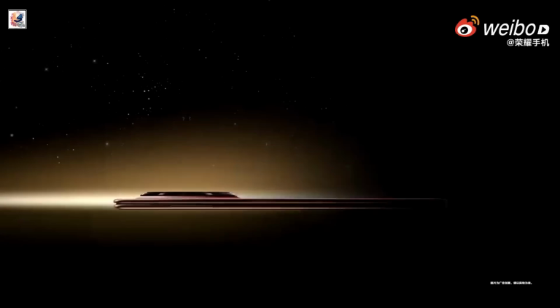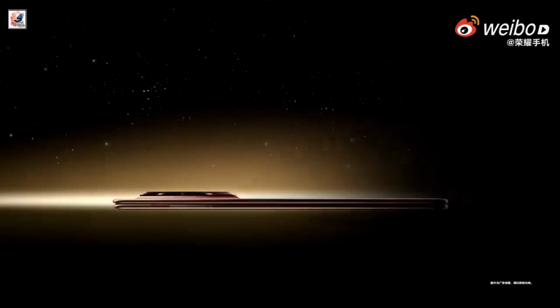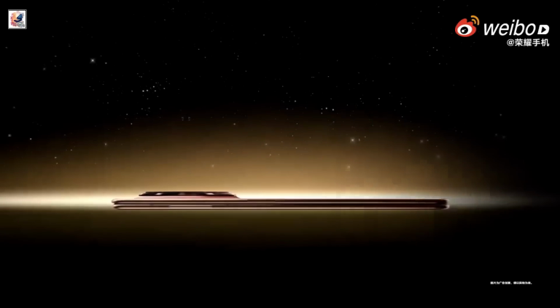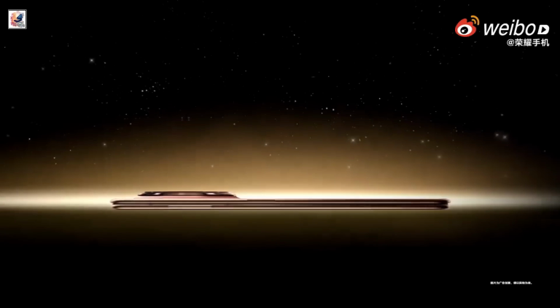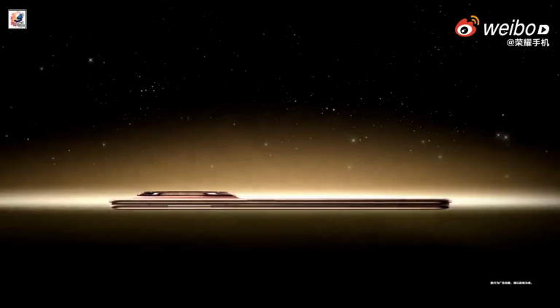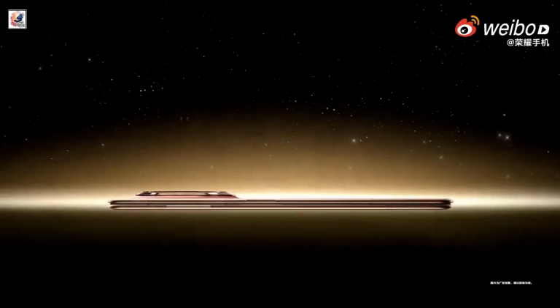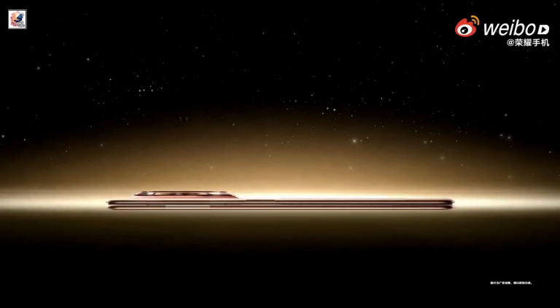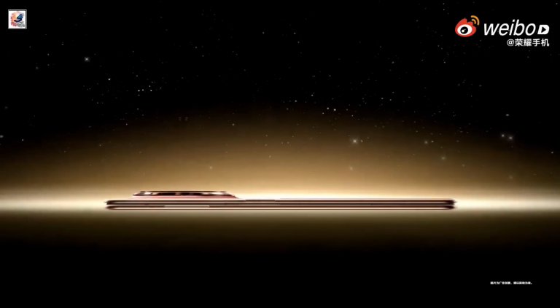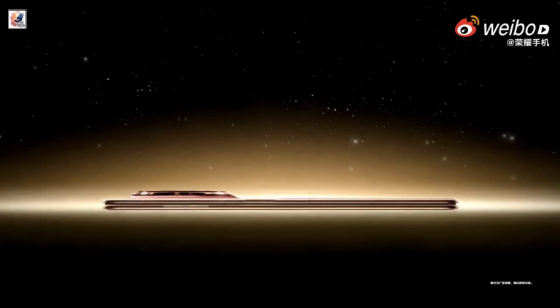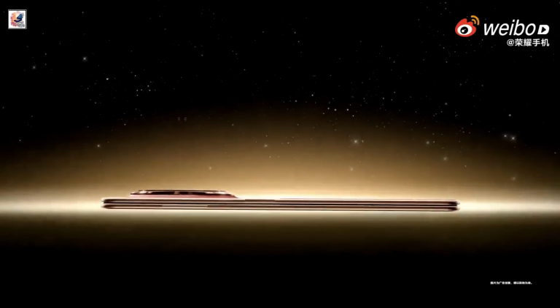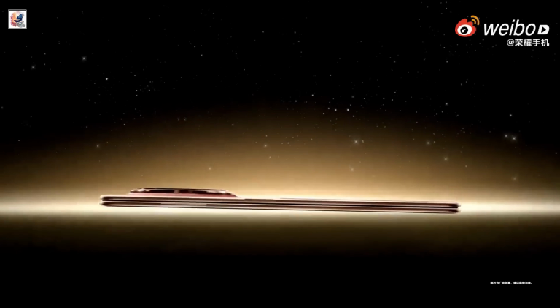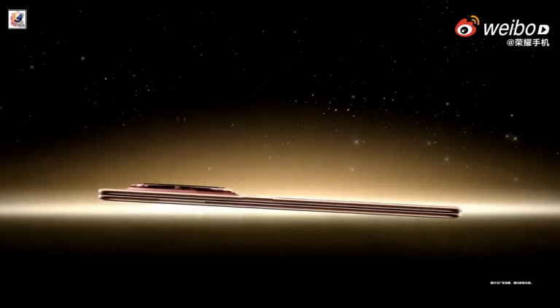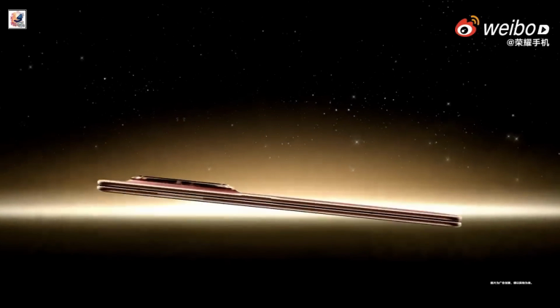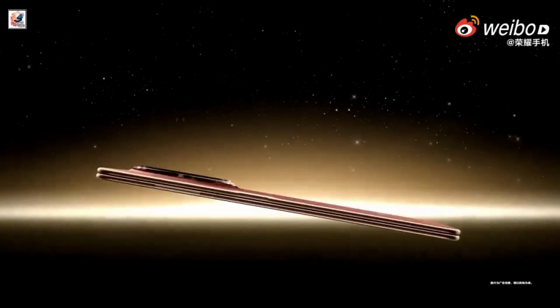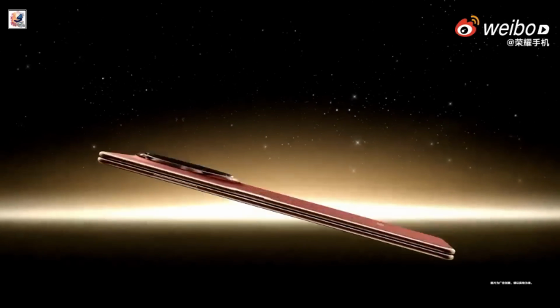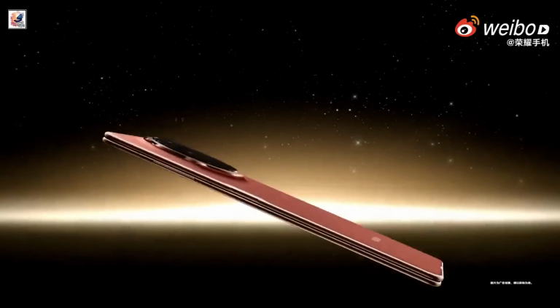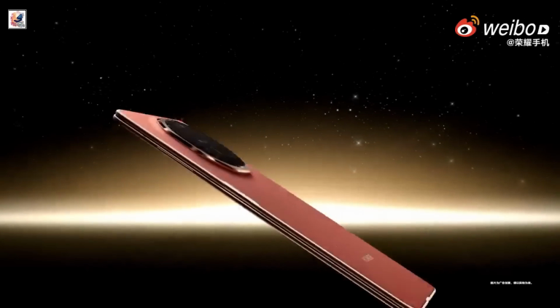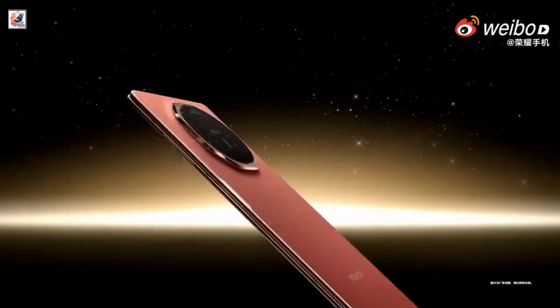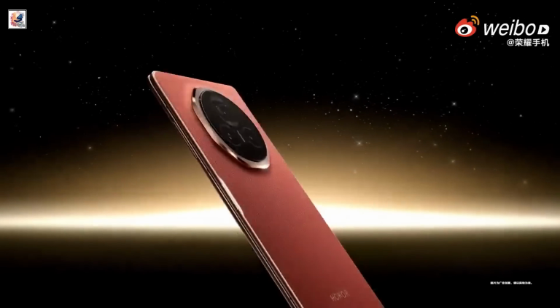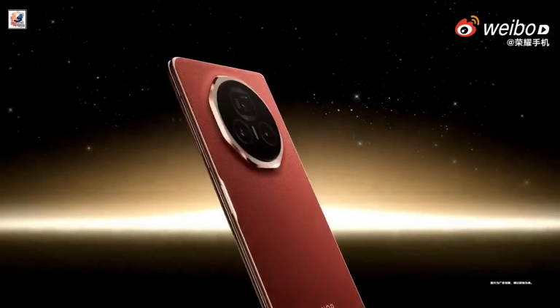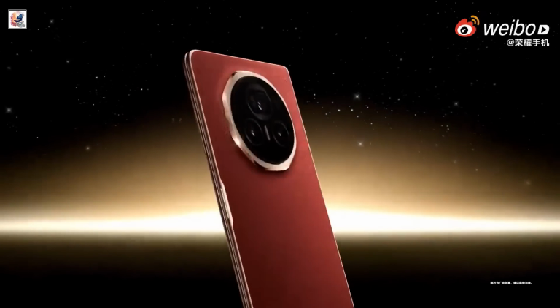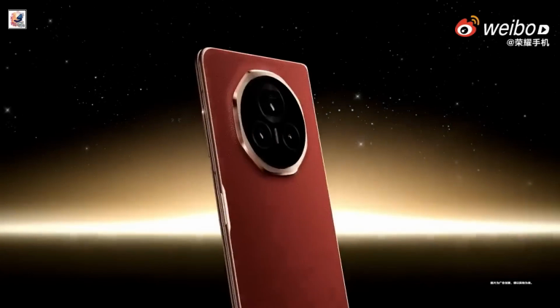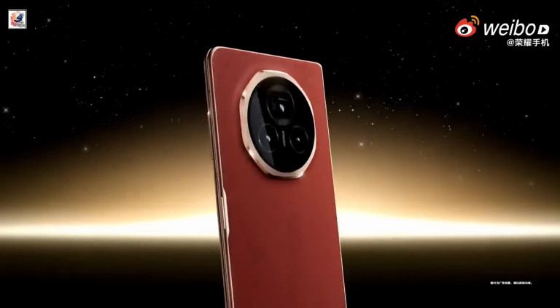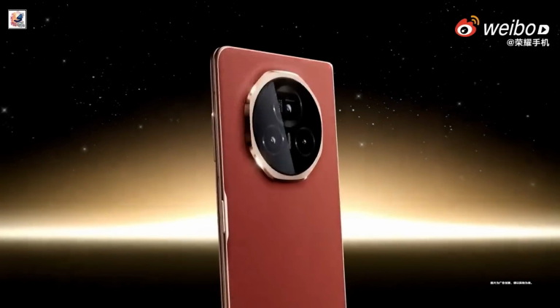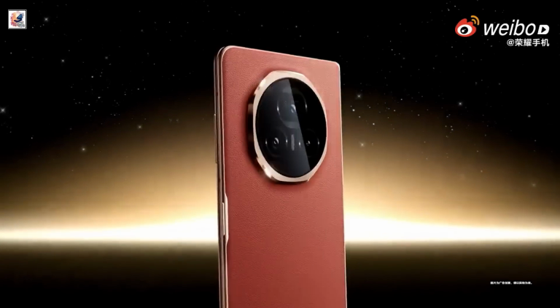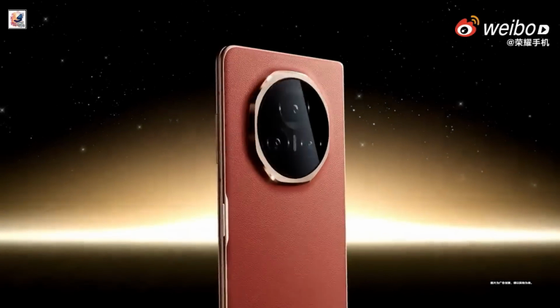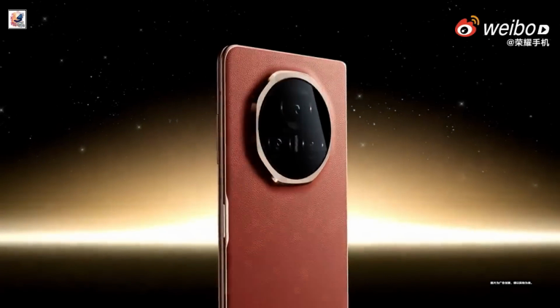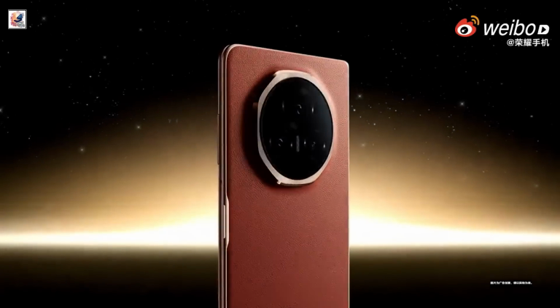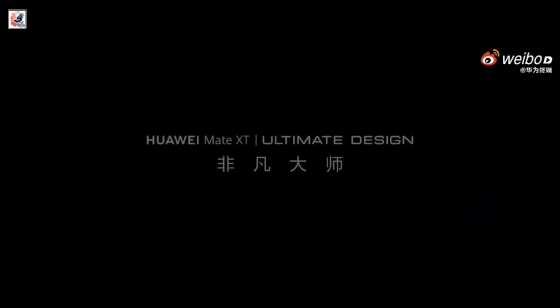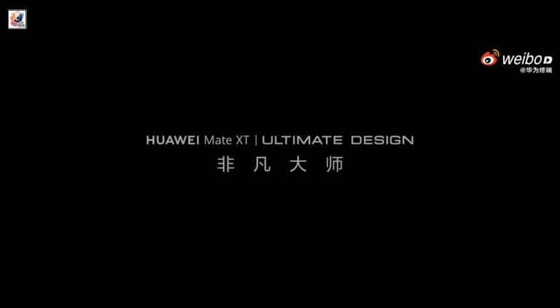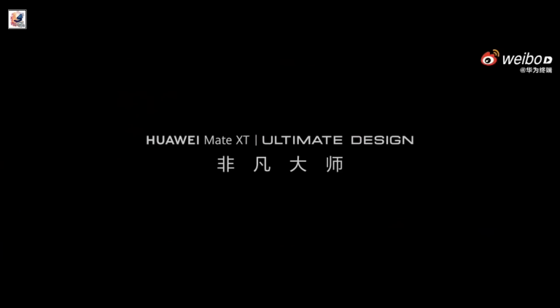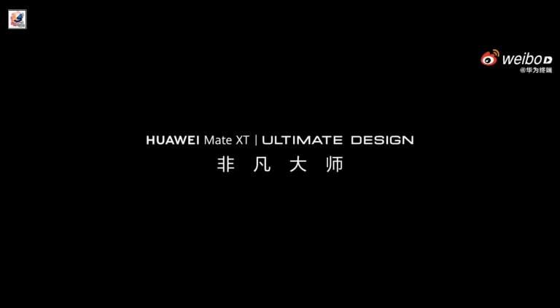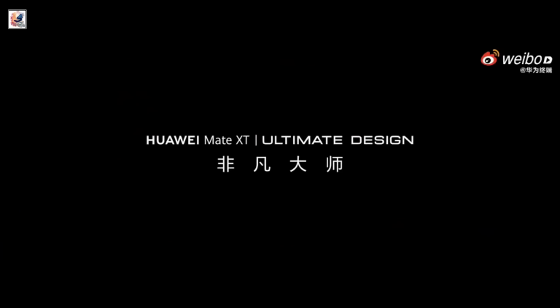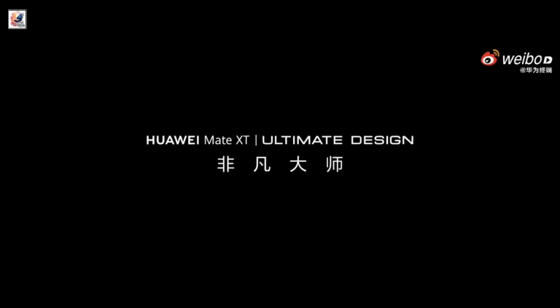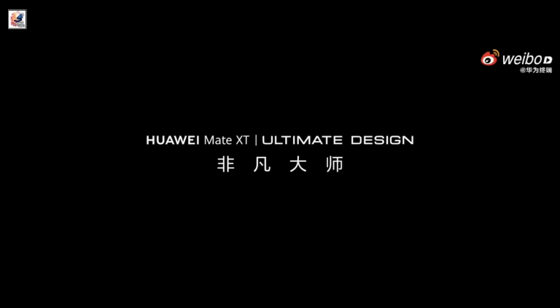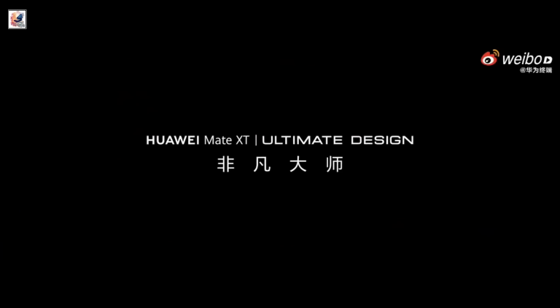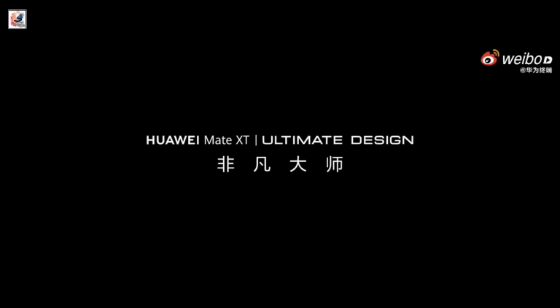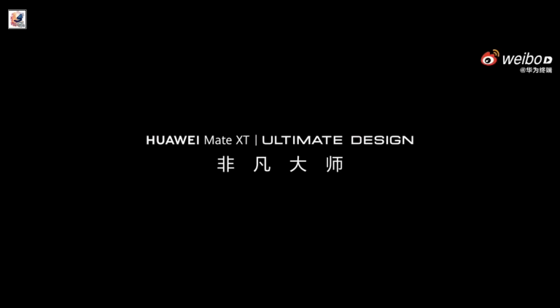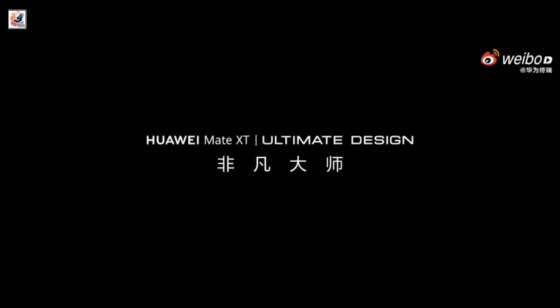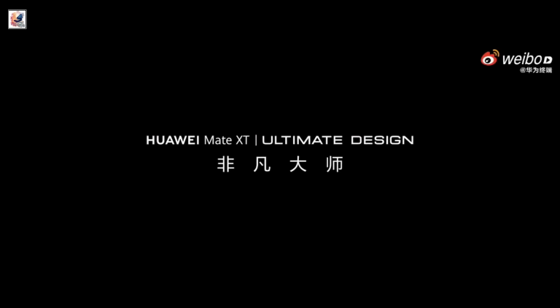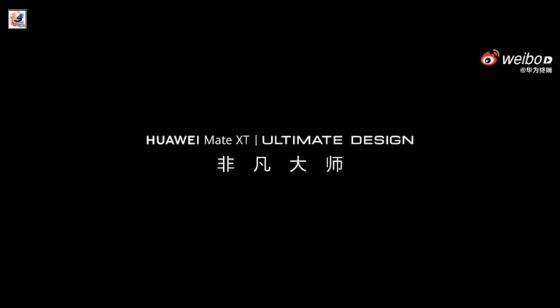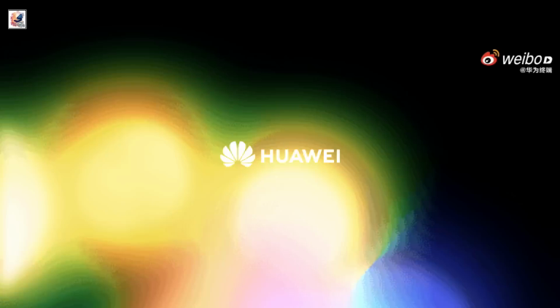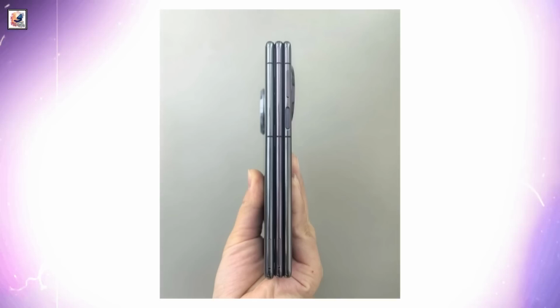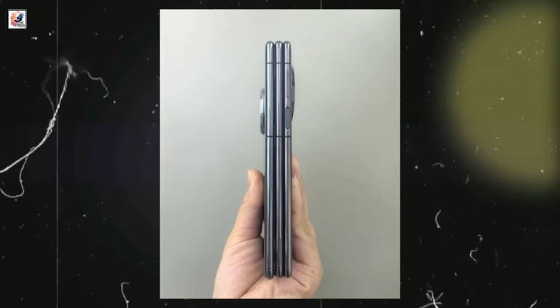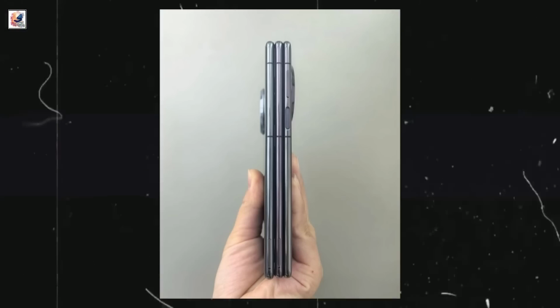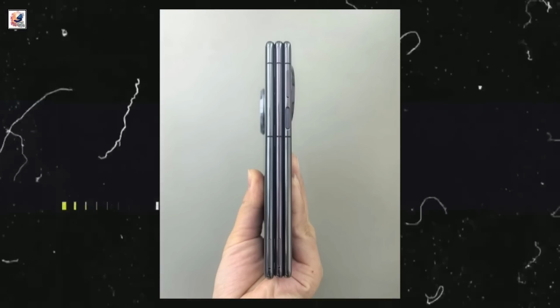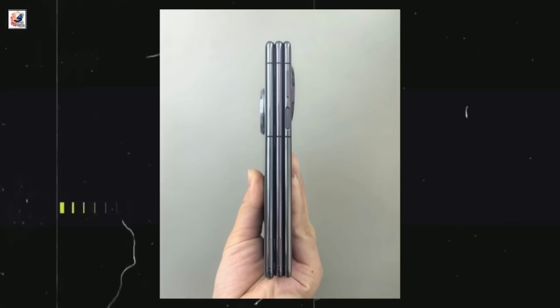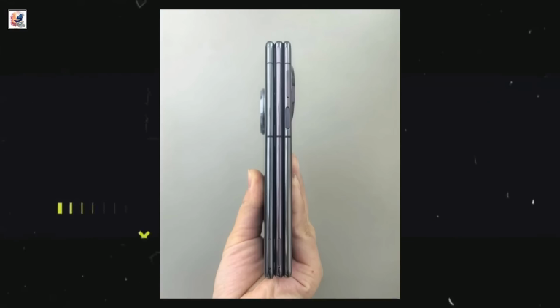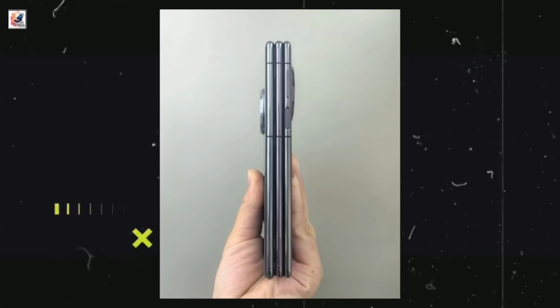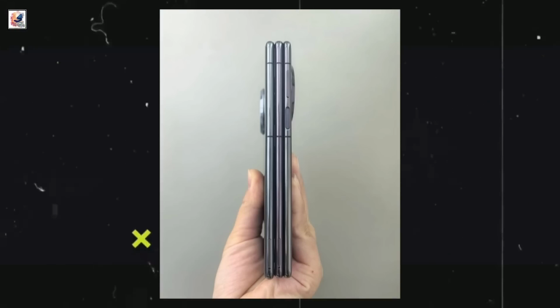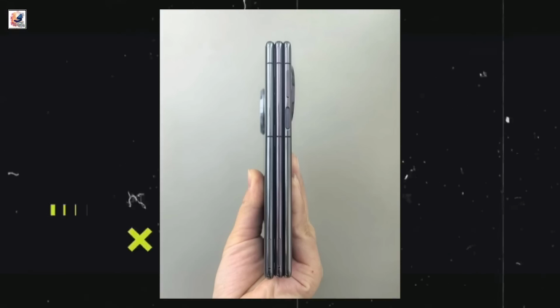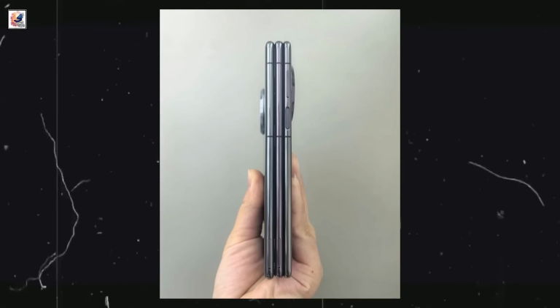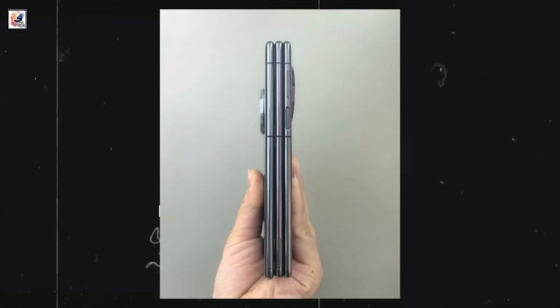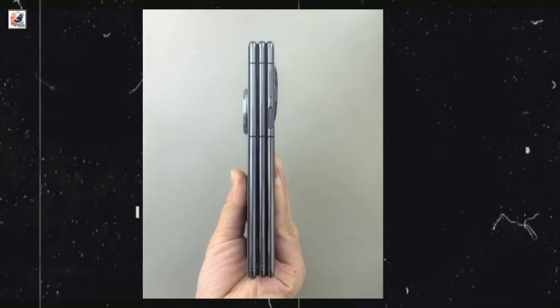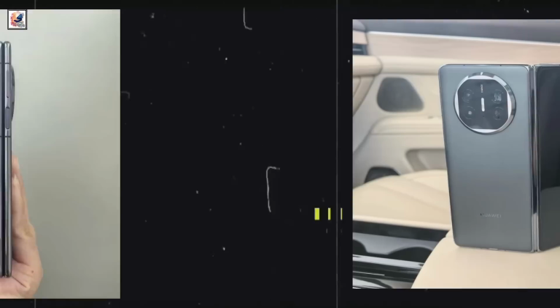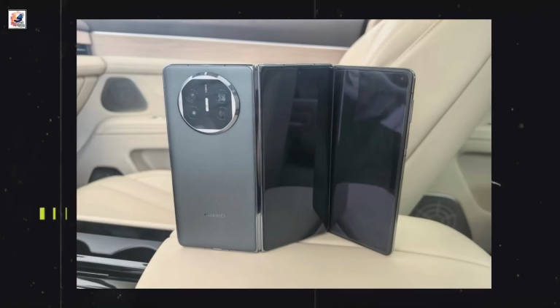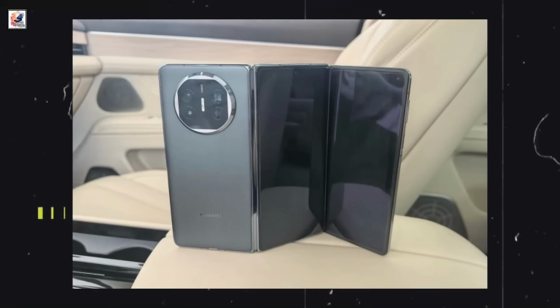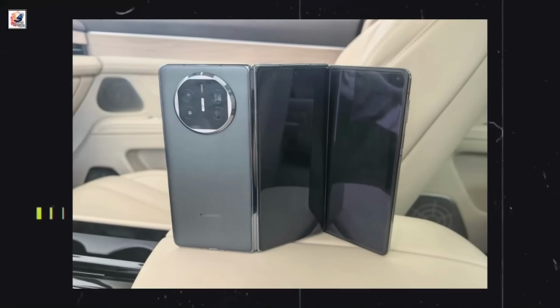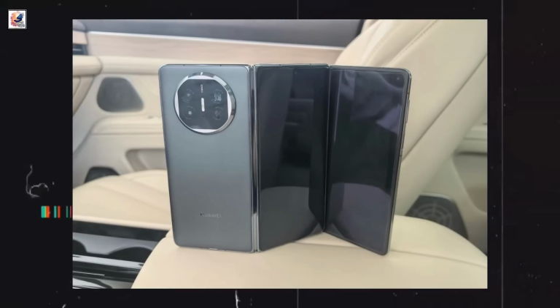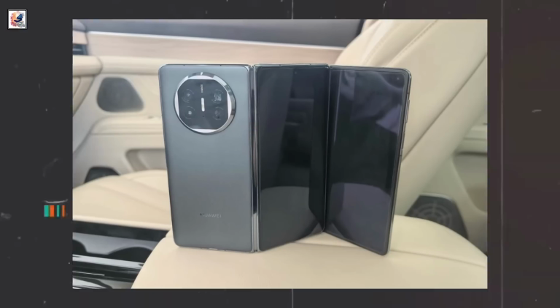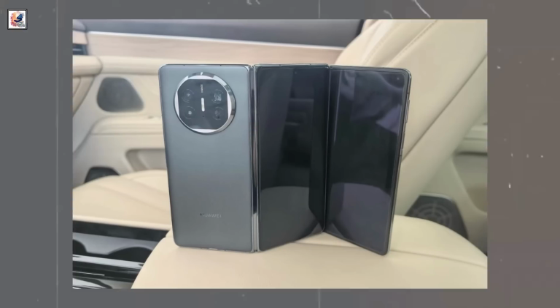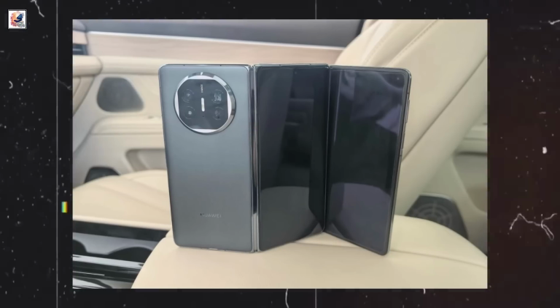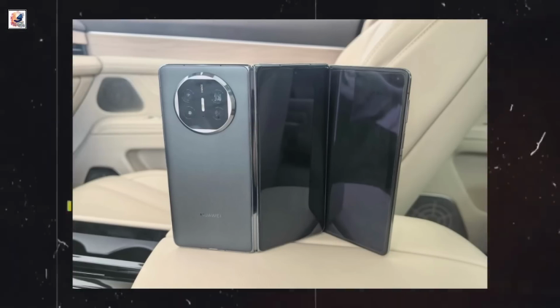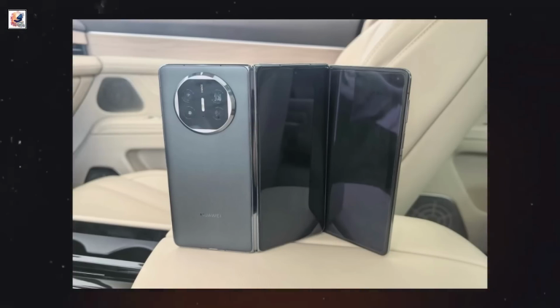Huawei's tri-fold smartphone will launch in China on September 10th, and it will be called the Mate XT. This is the hands-on first look at the Huawei Mate XT.